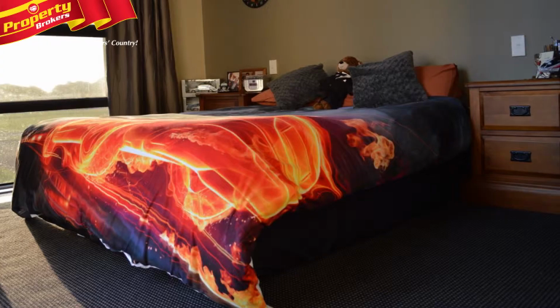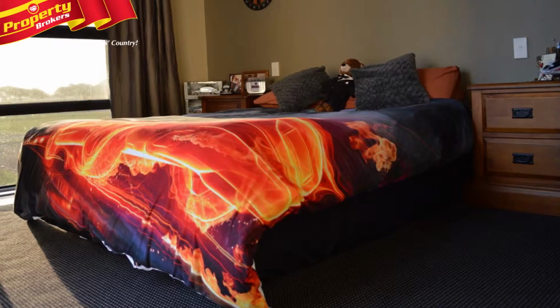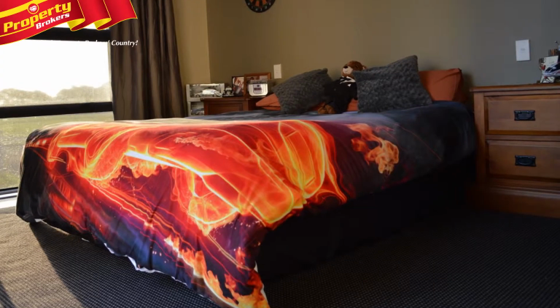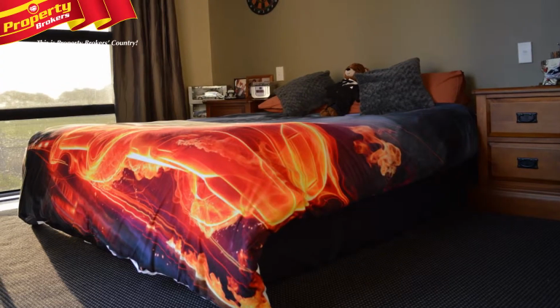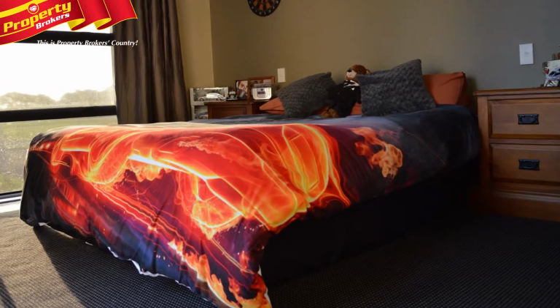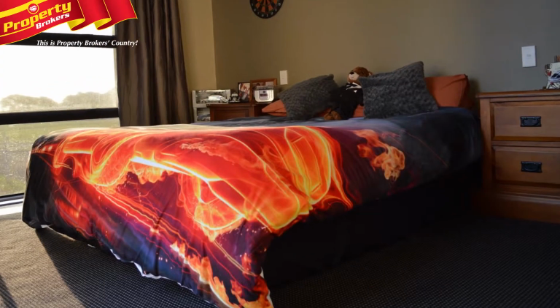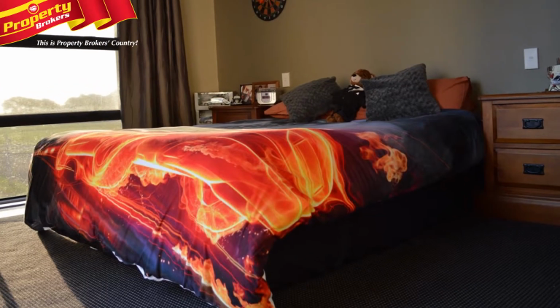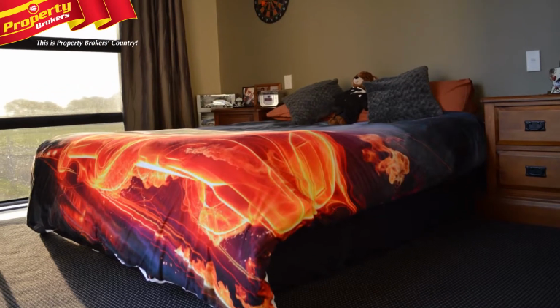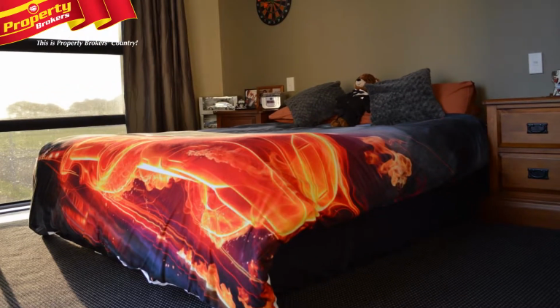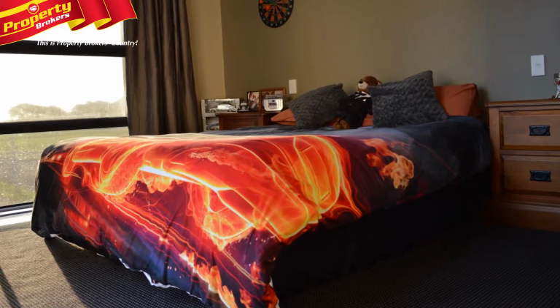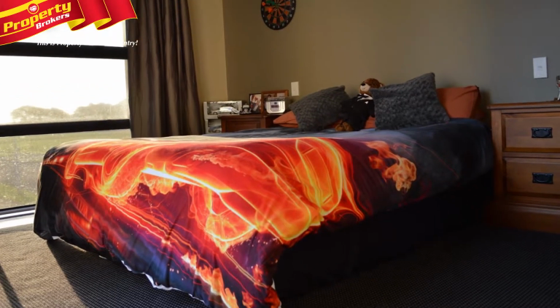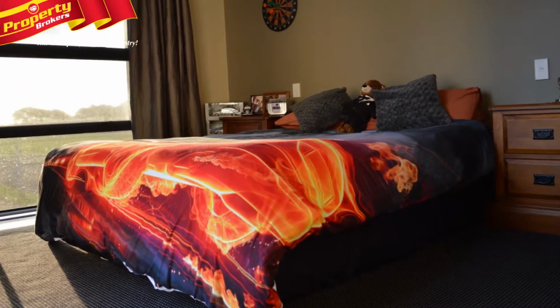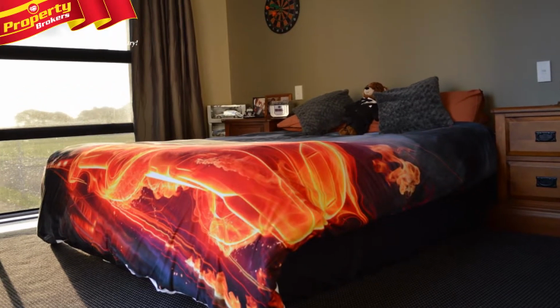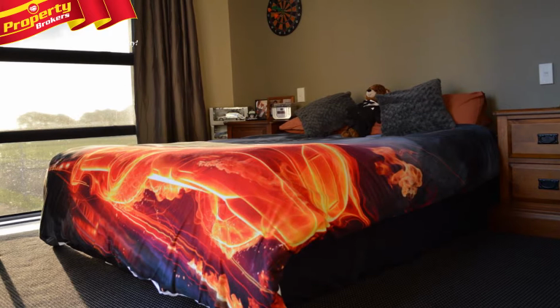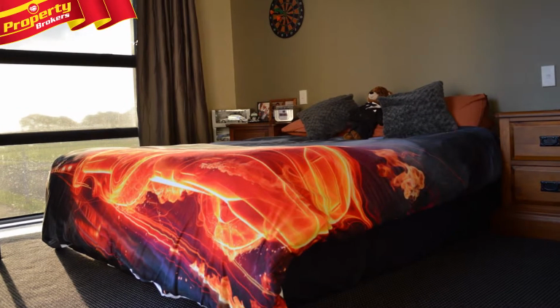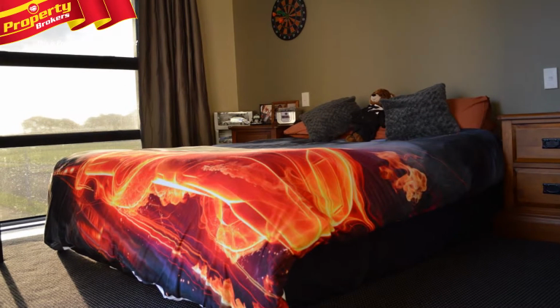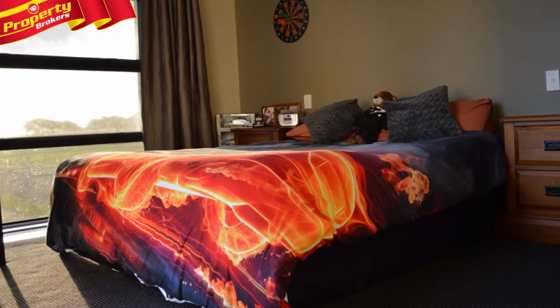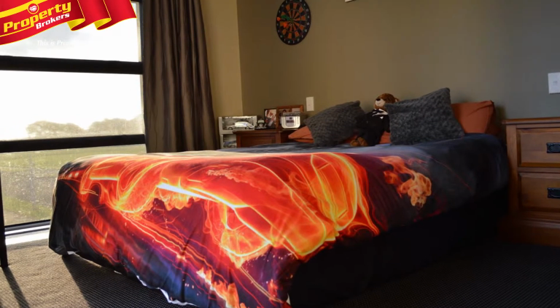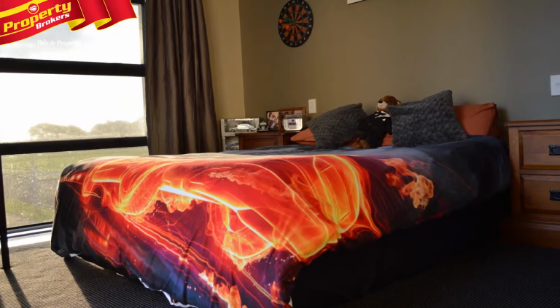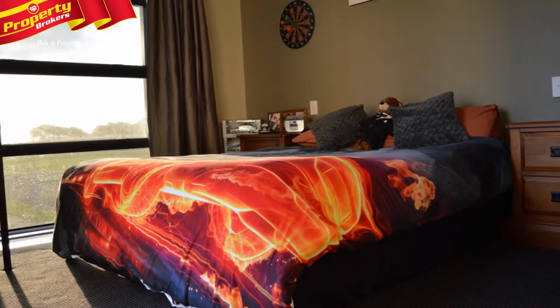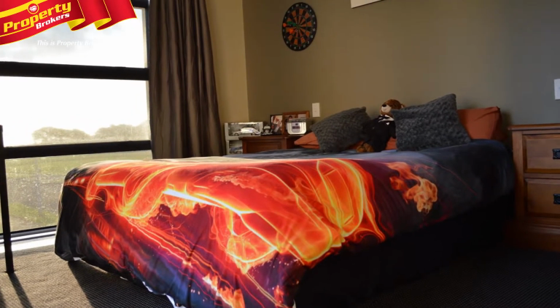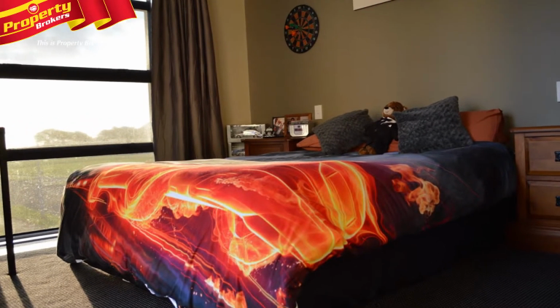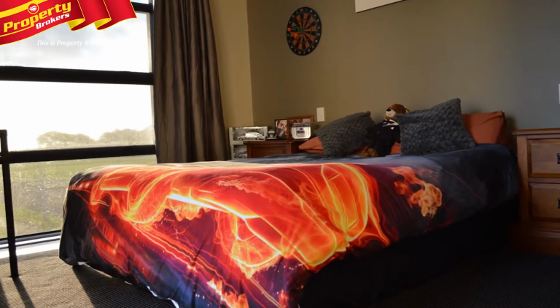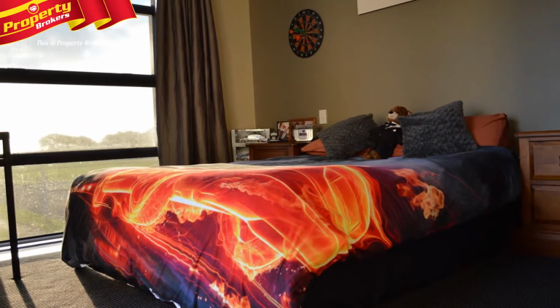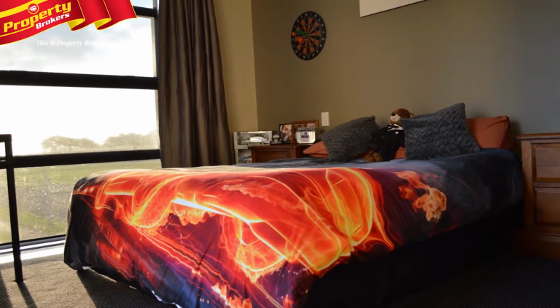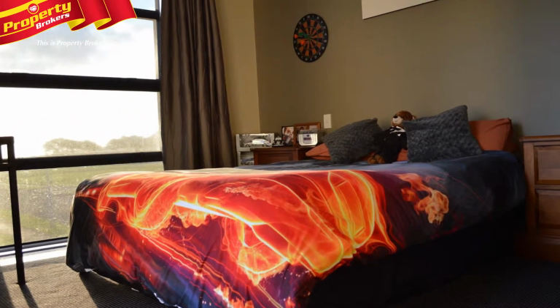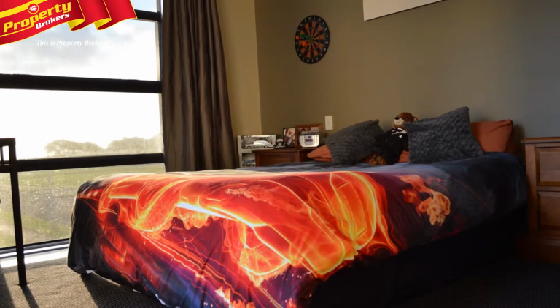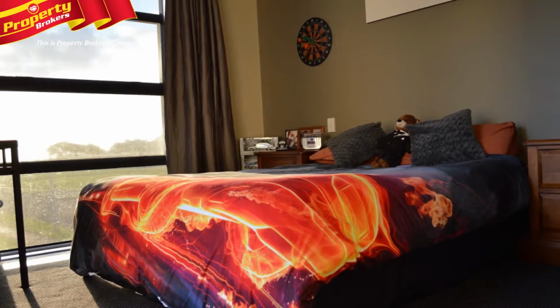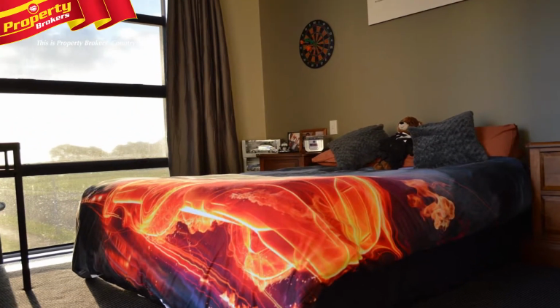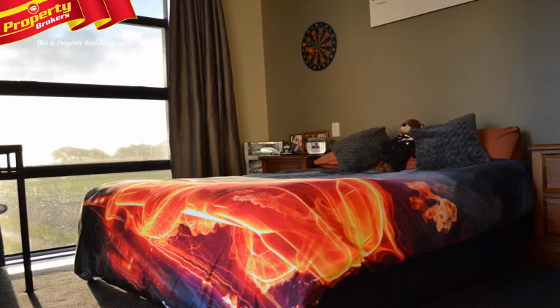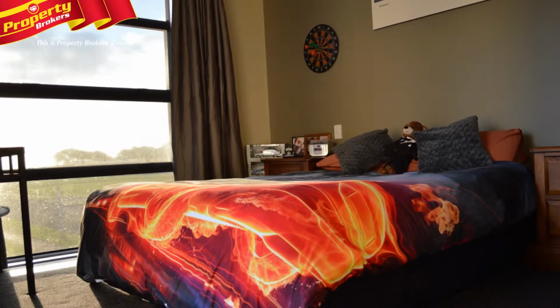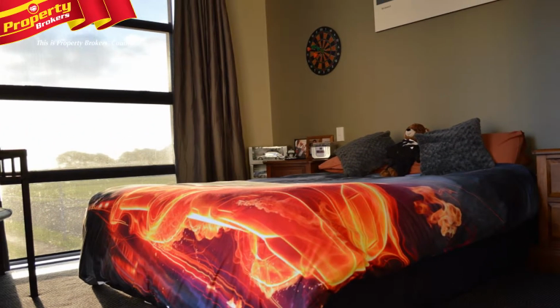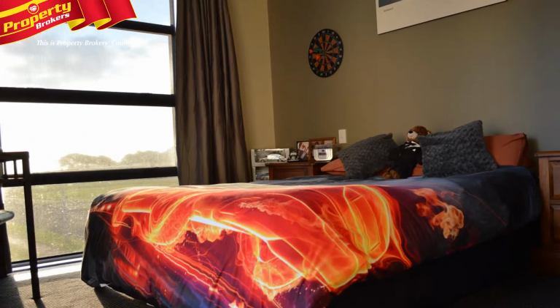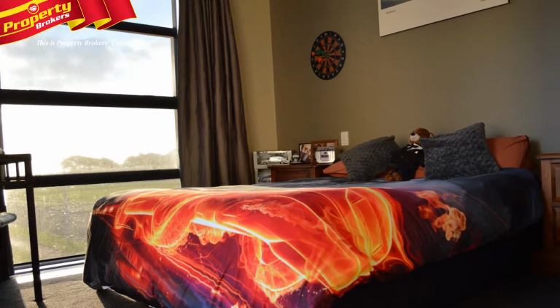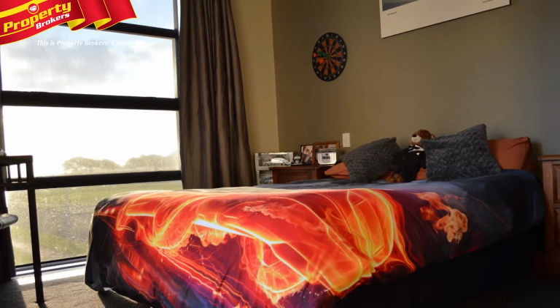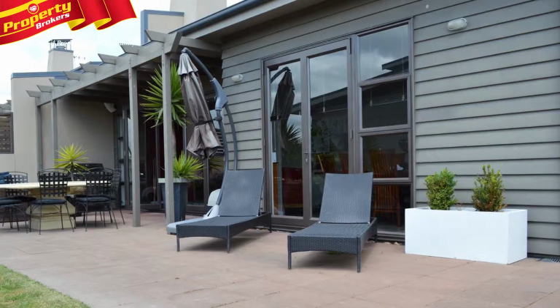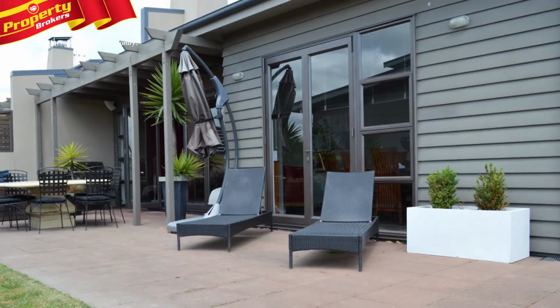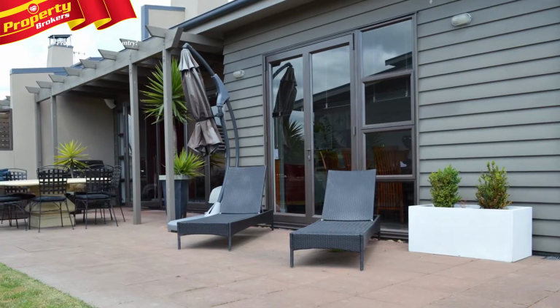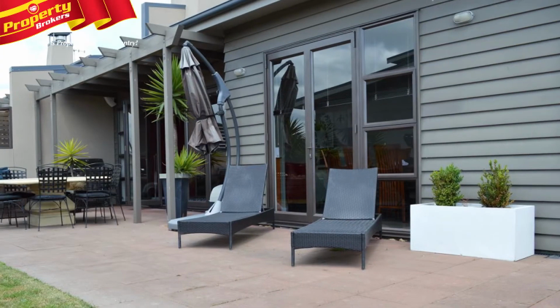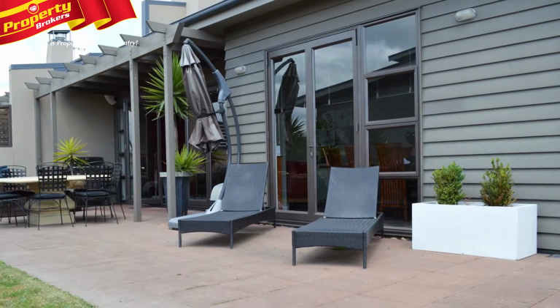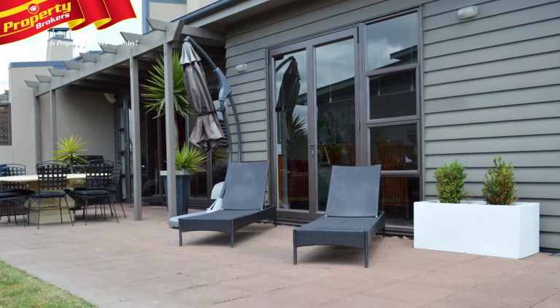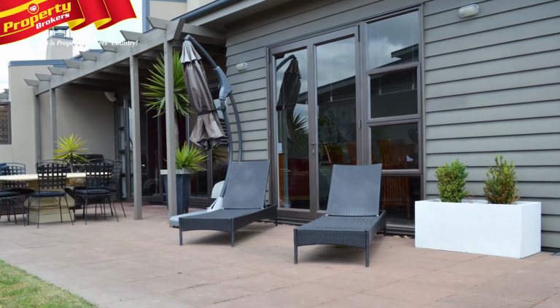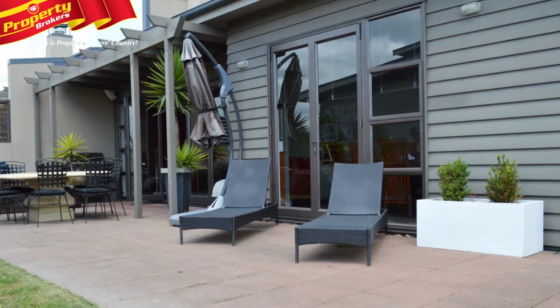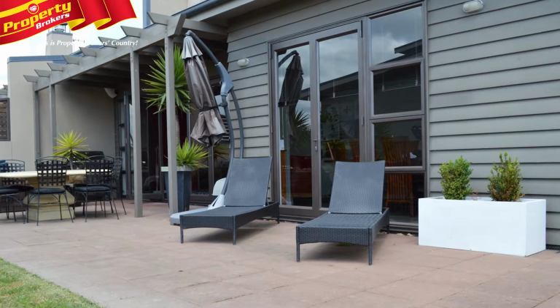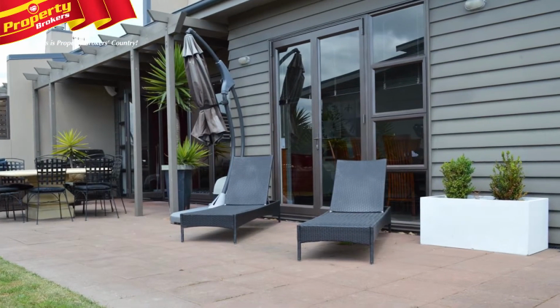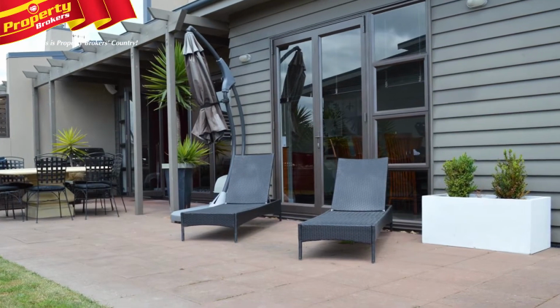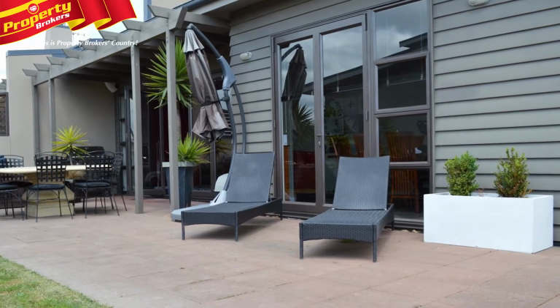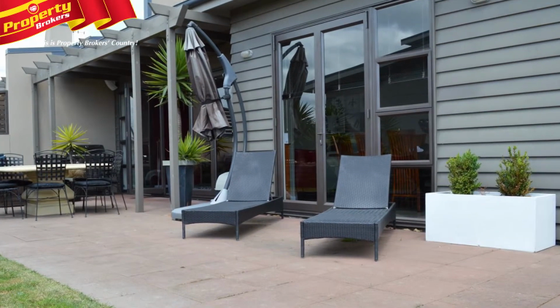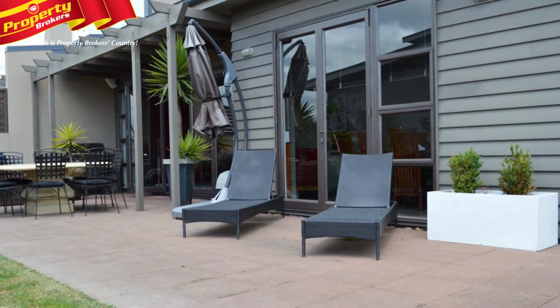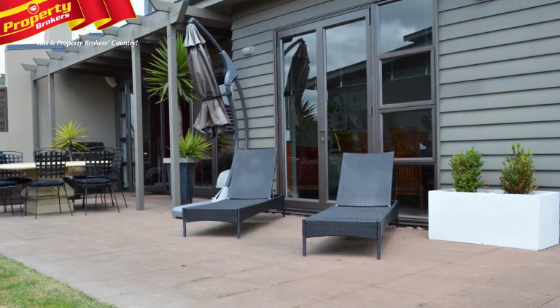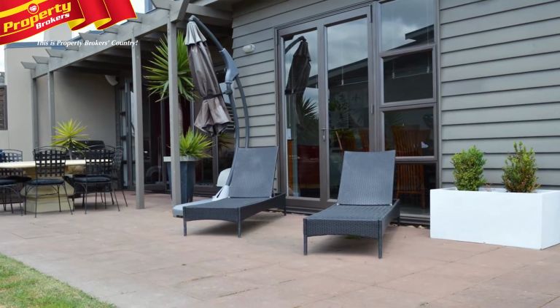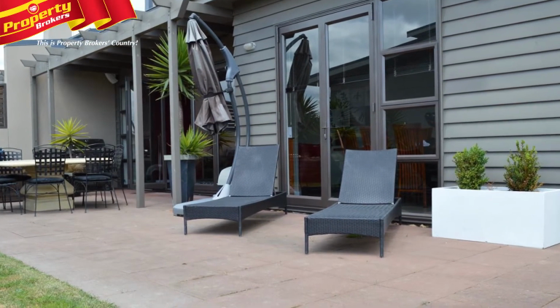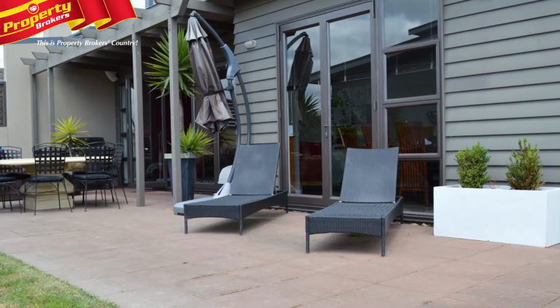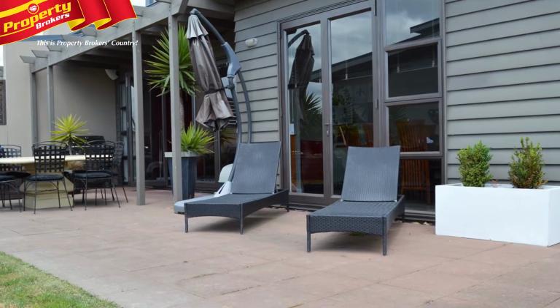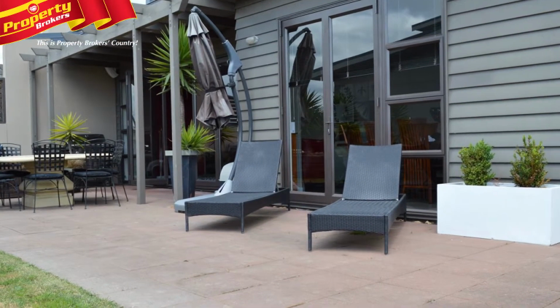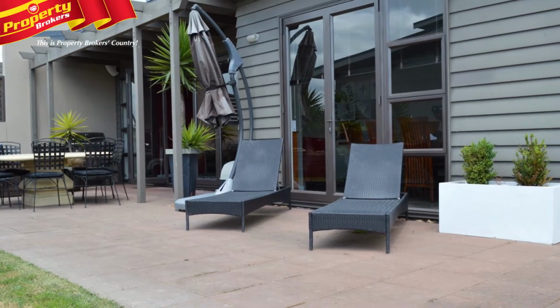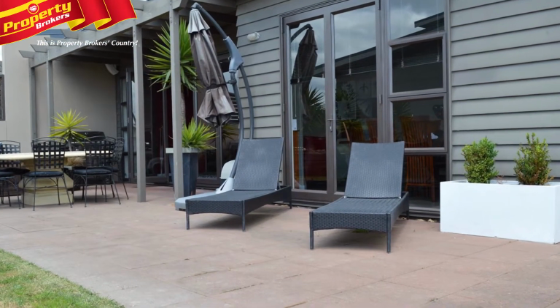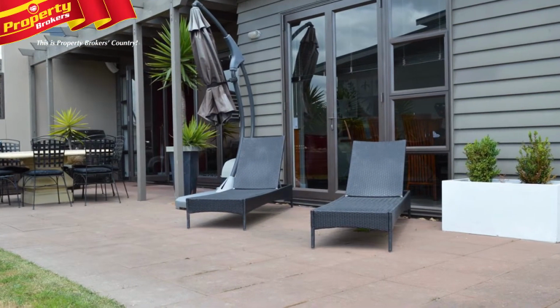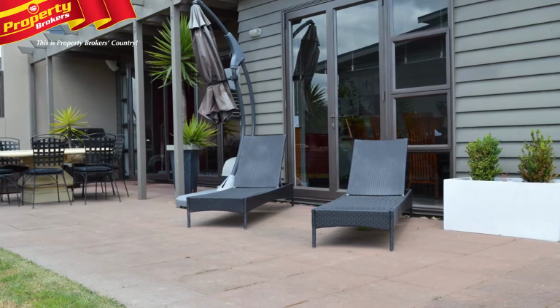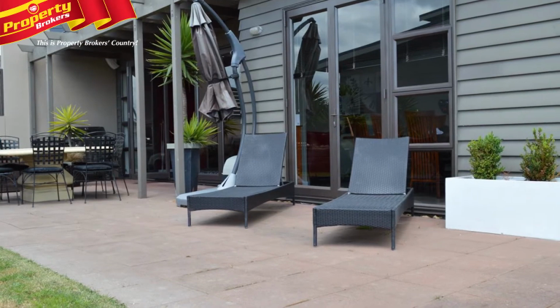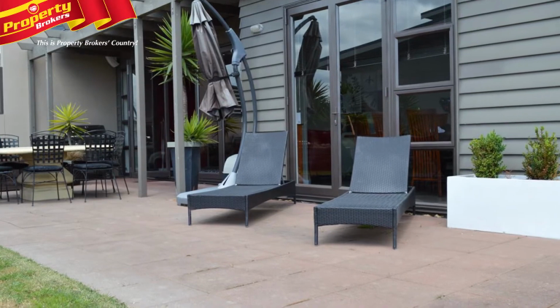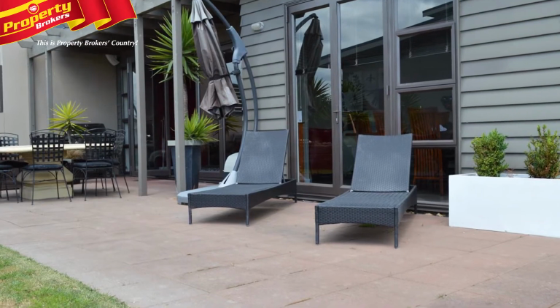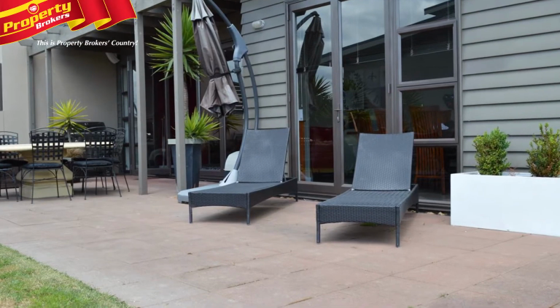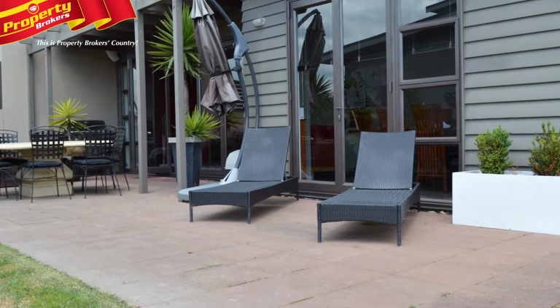It's the perfect time to move into this very affordable contemporary home that offers the very best in careful layout and thoughtful spaces.